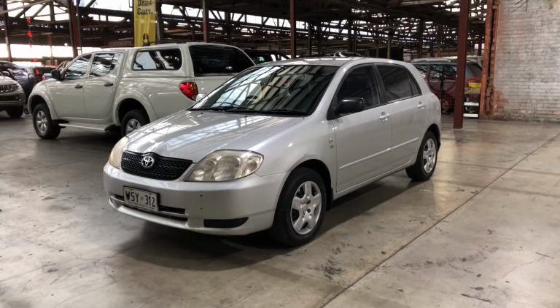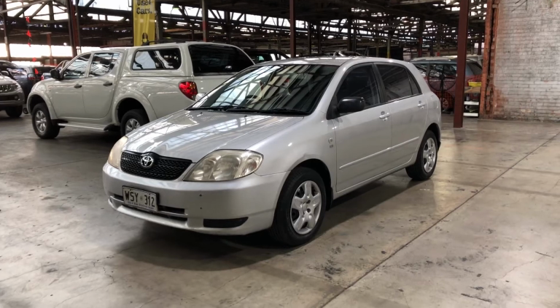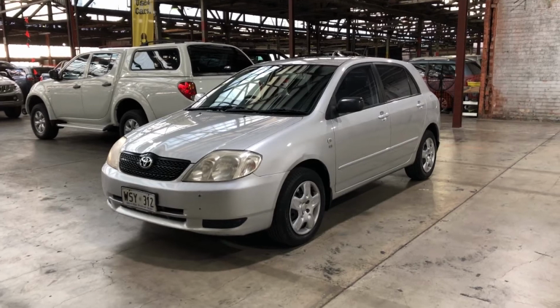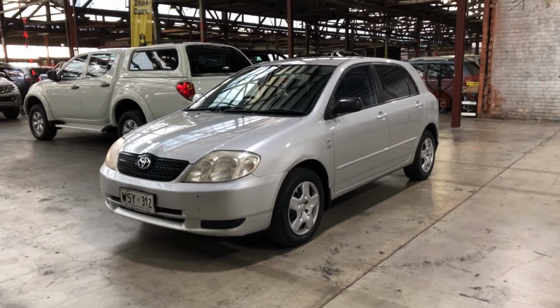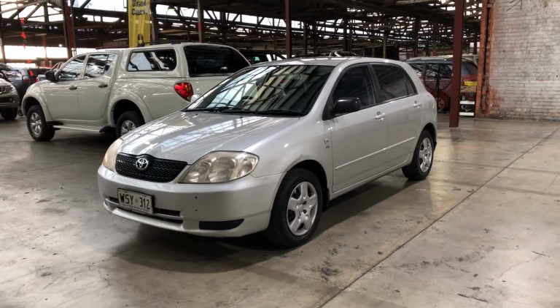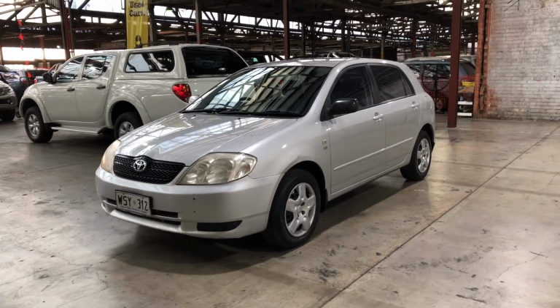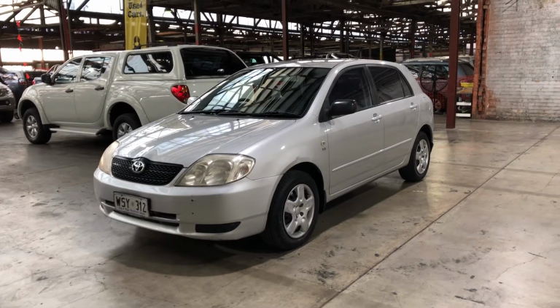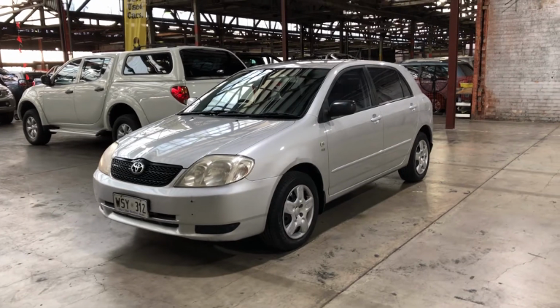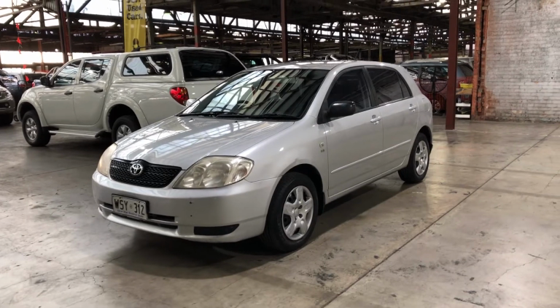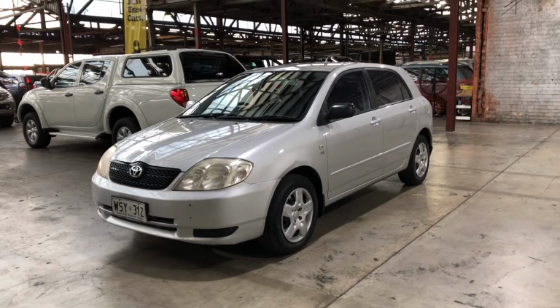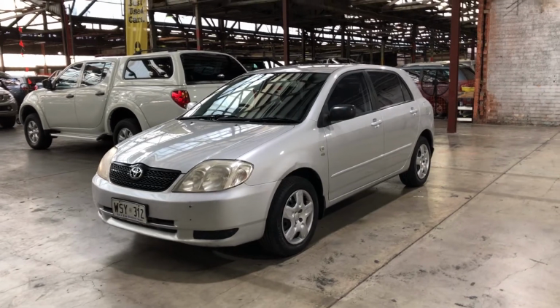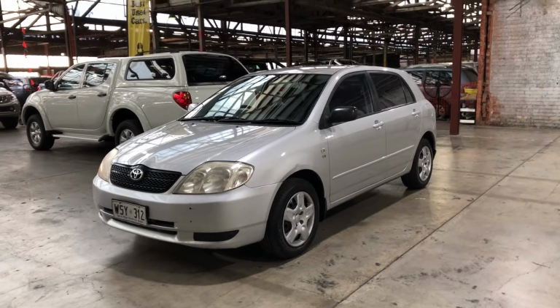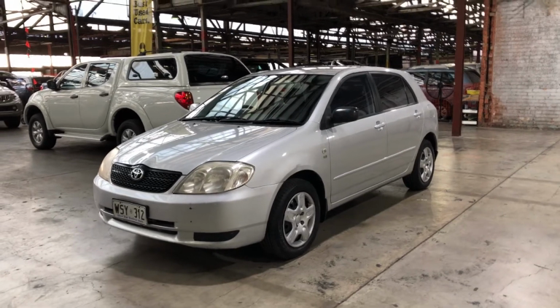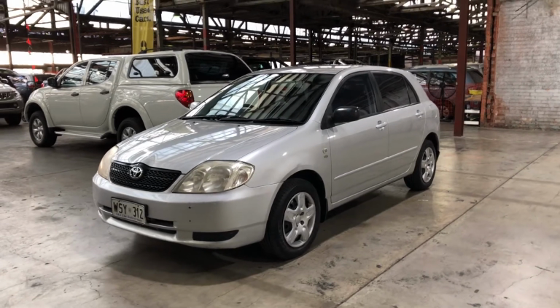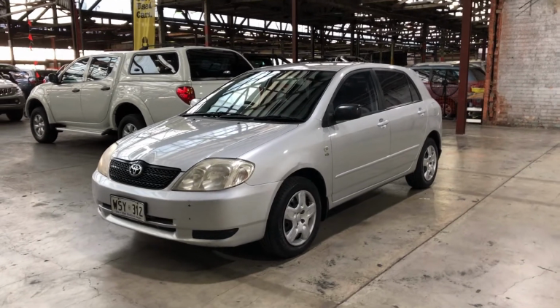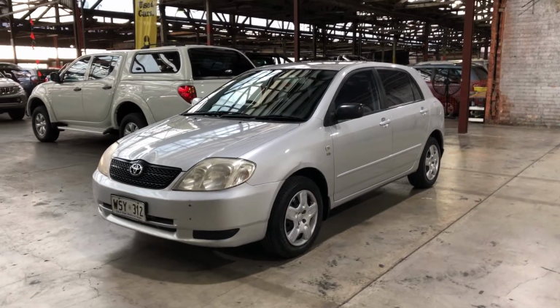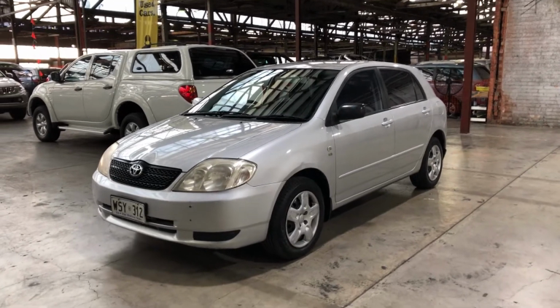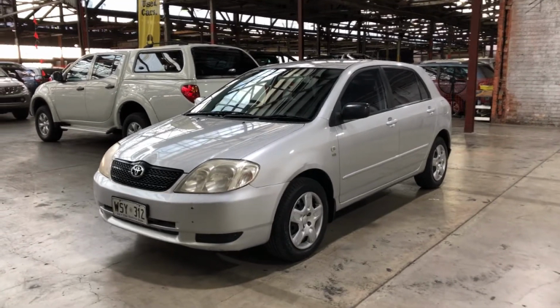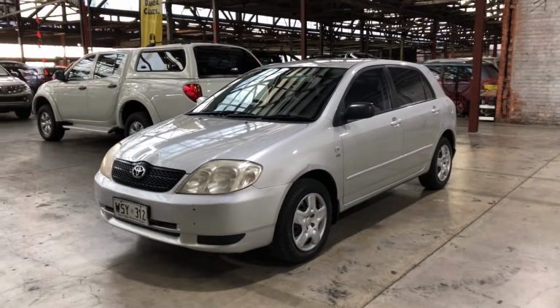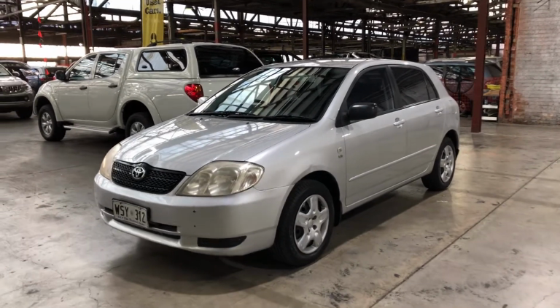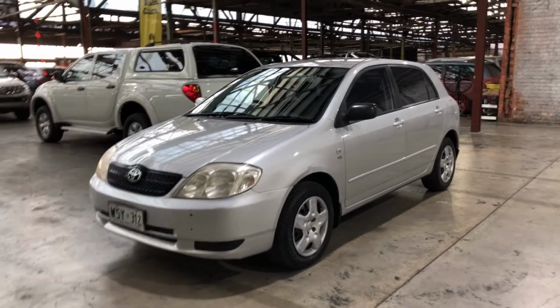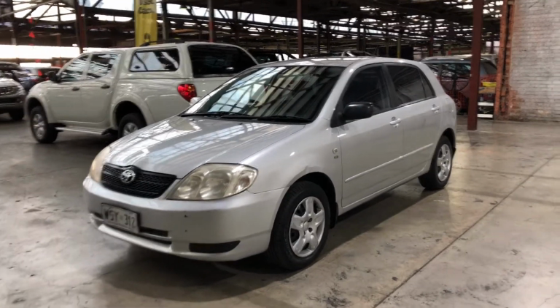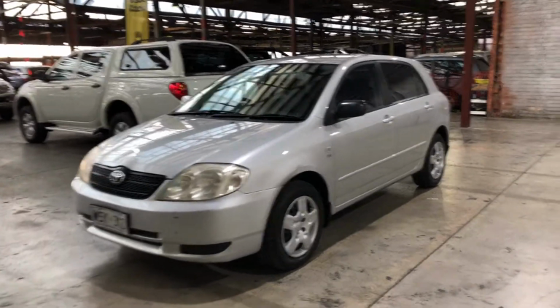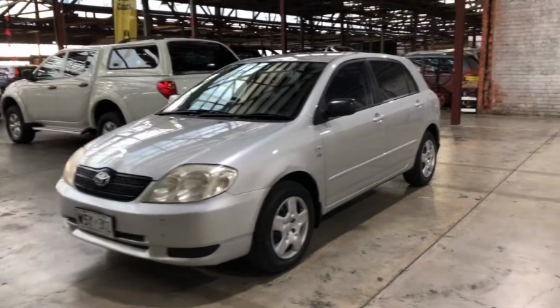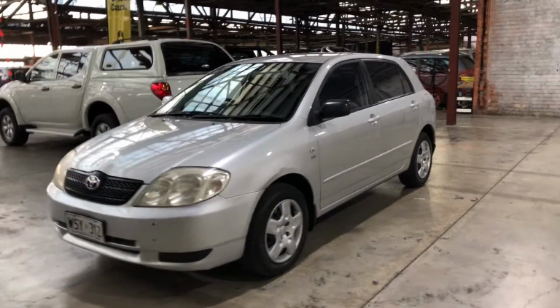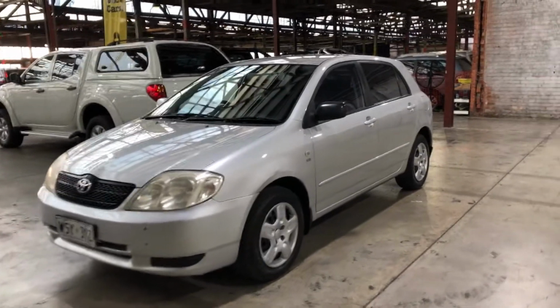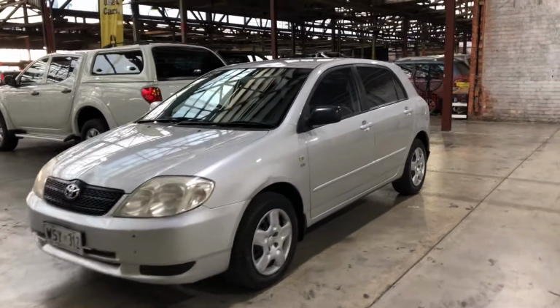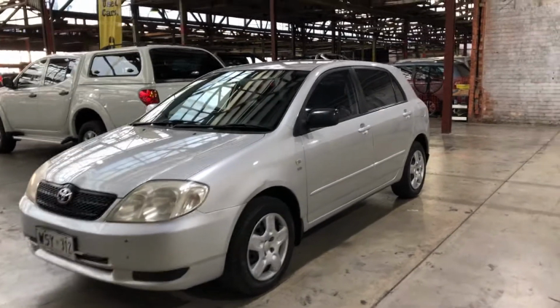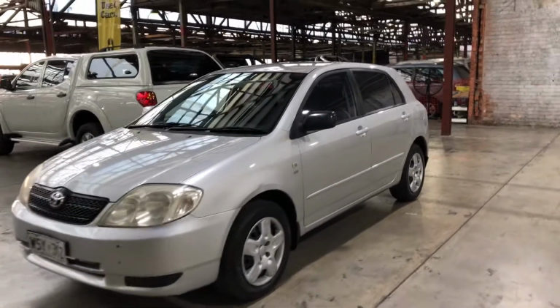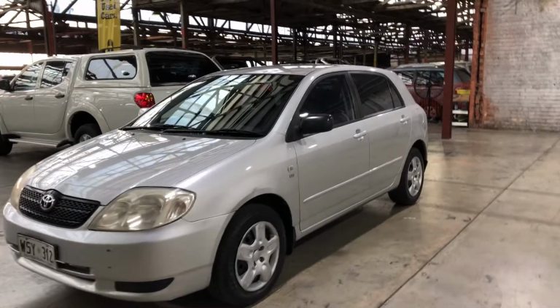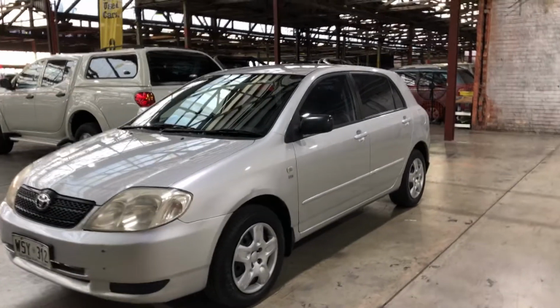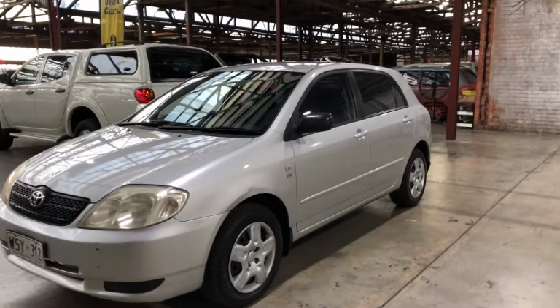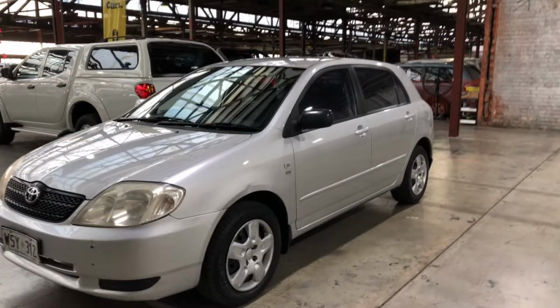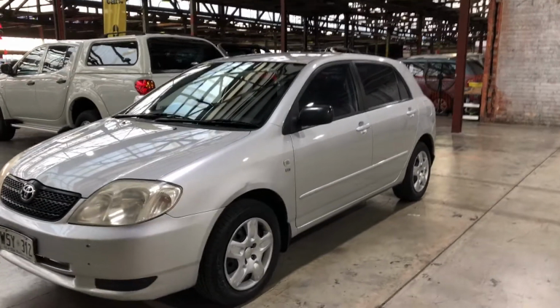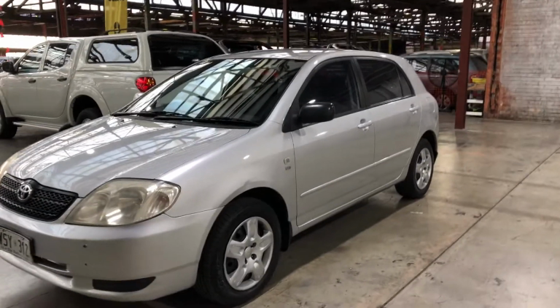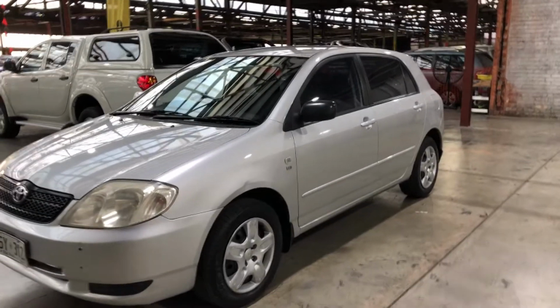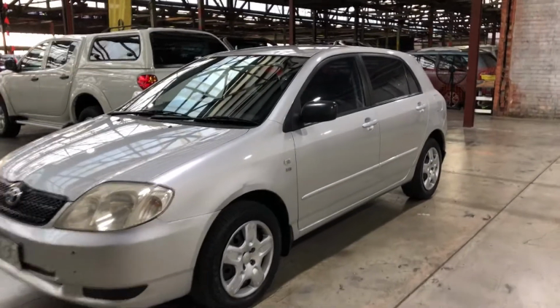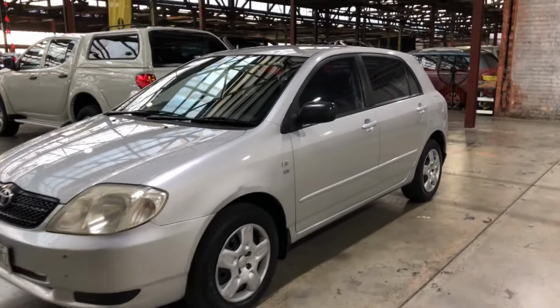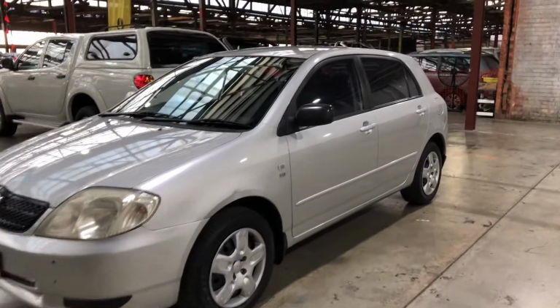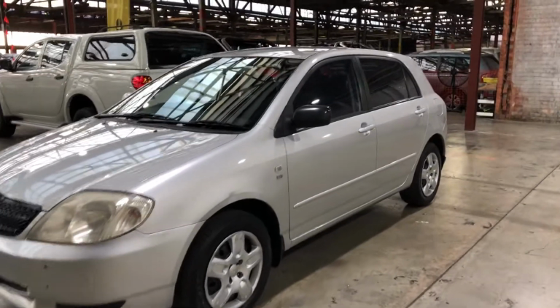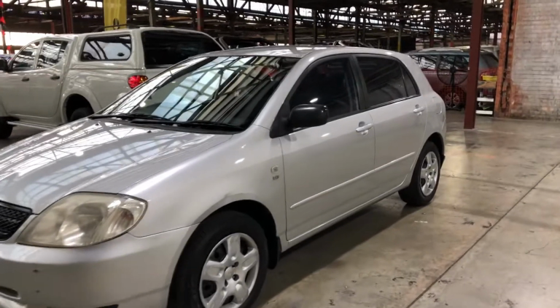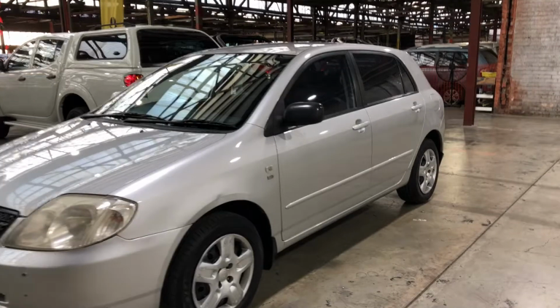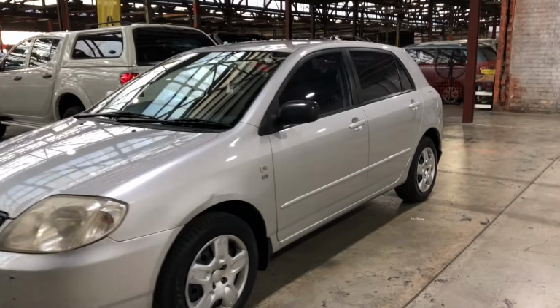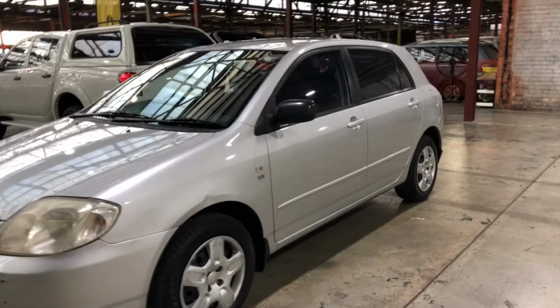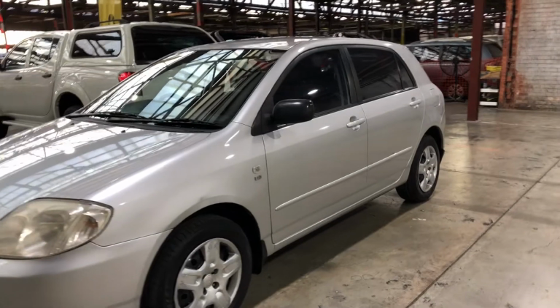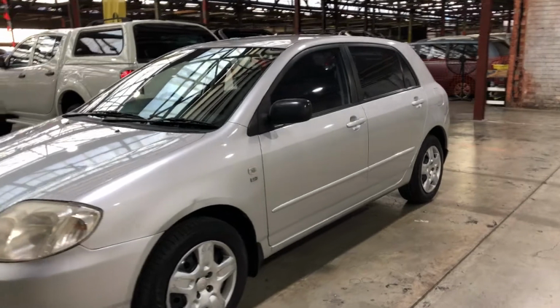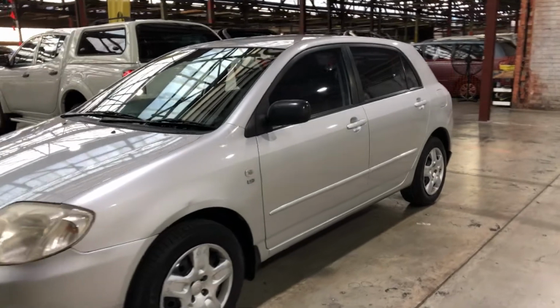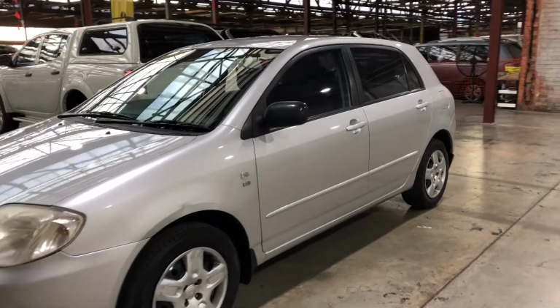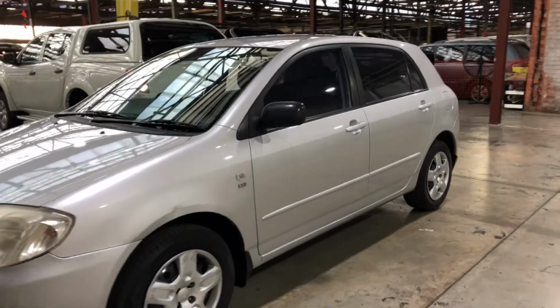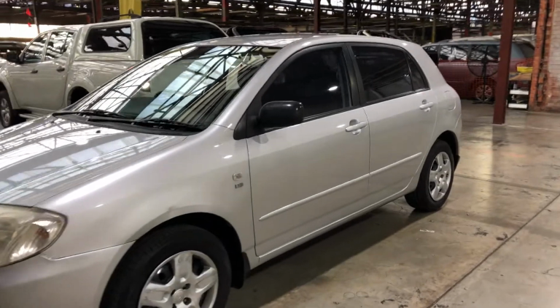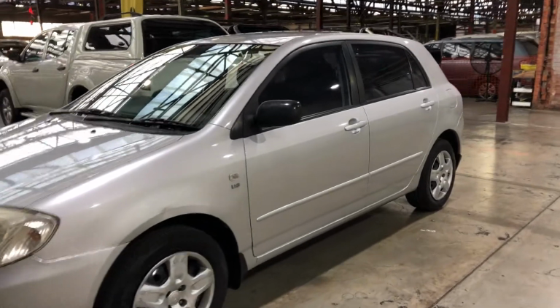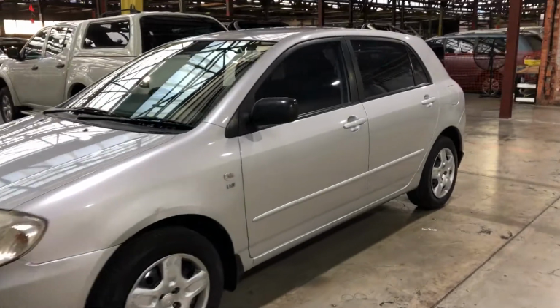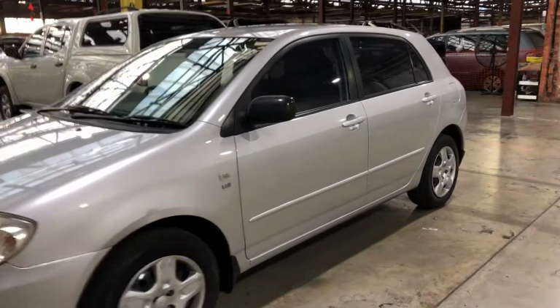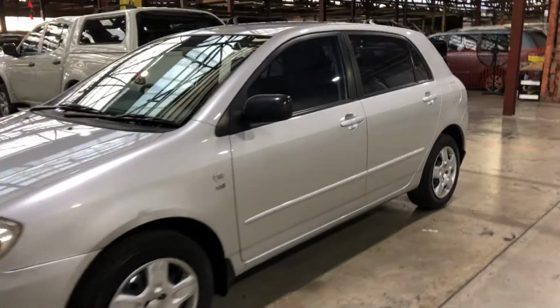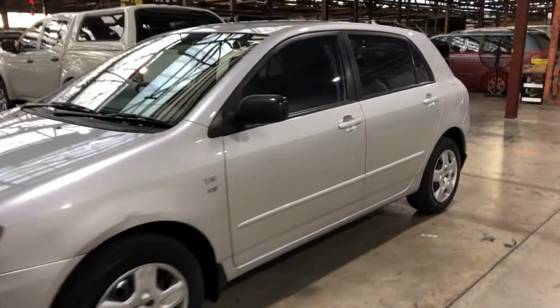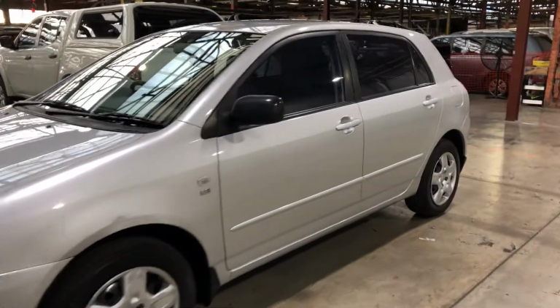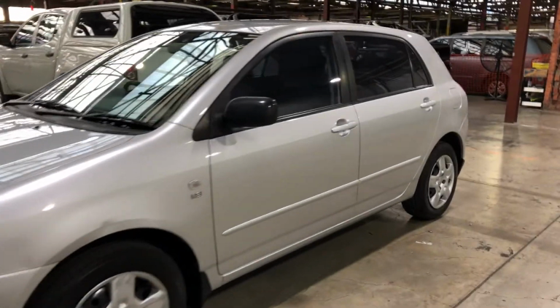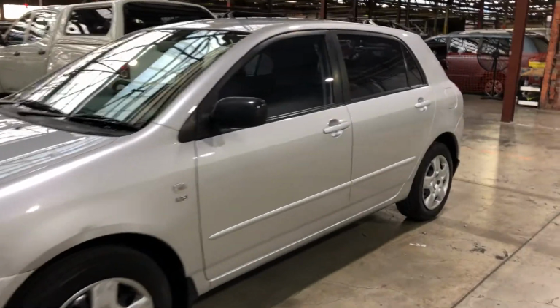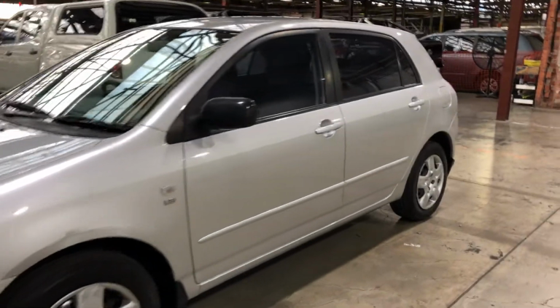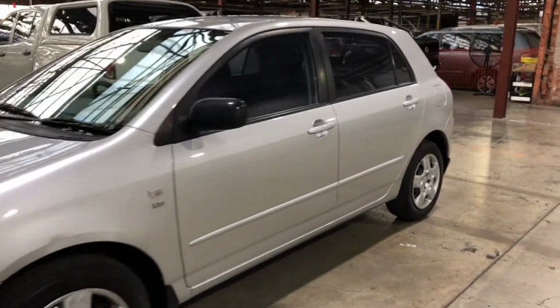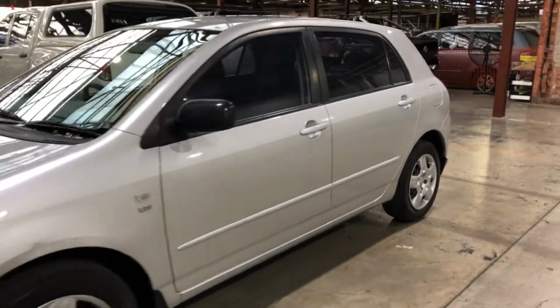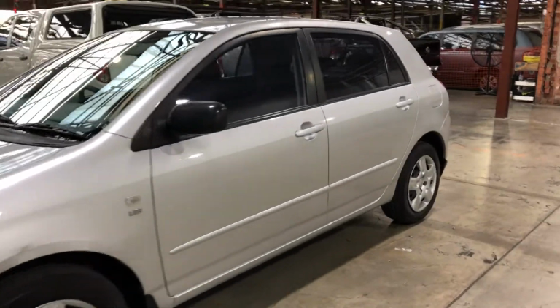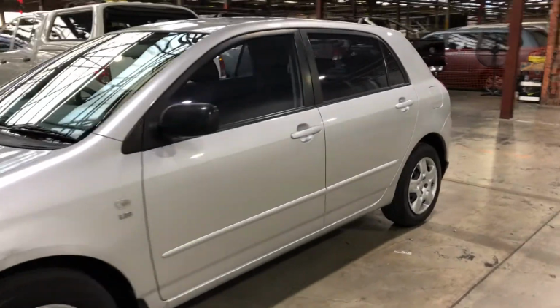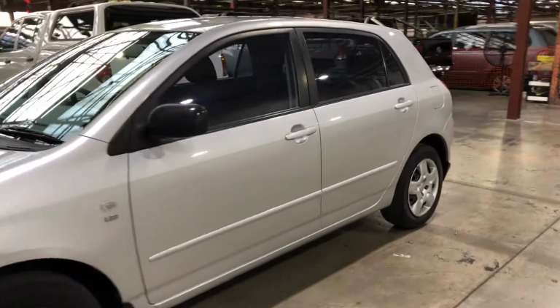Welcome to Zupercars Warehouse and thanks for your inquiry. Here we have our 2002 Toyota Corolla Conquest.